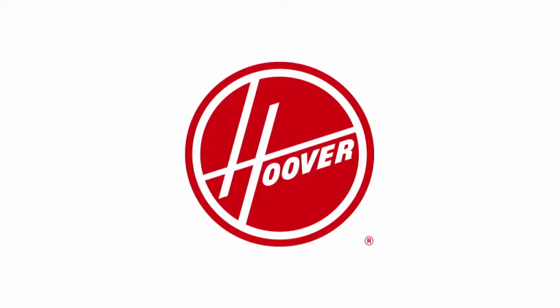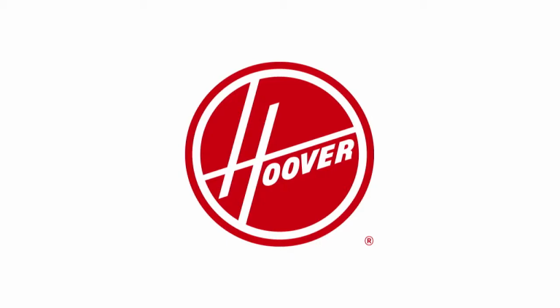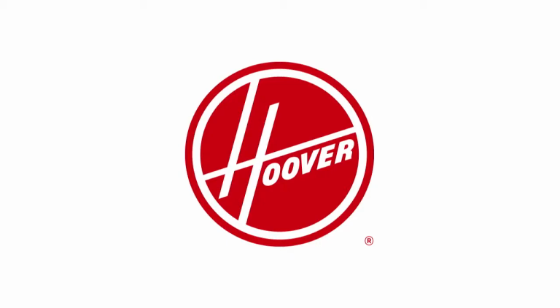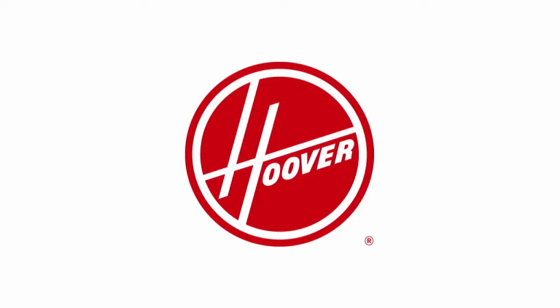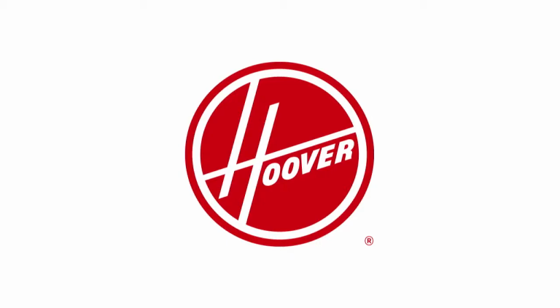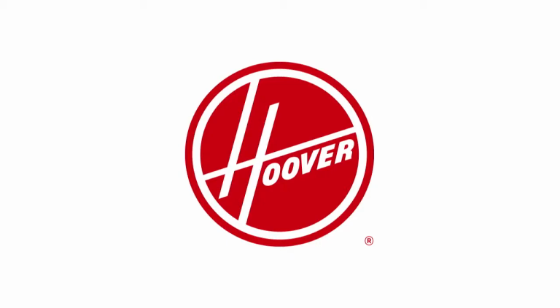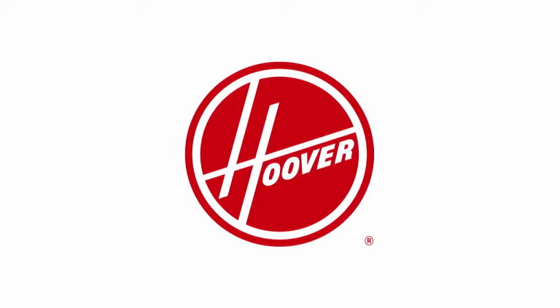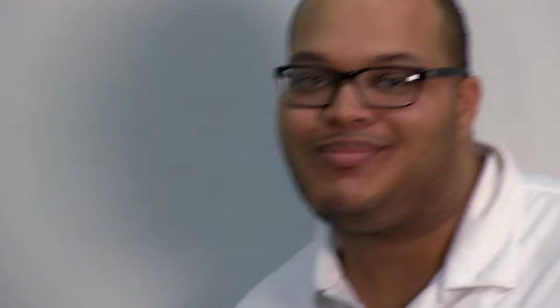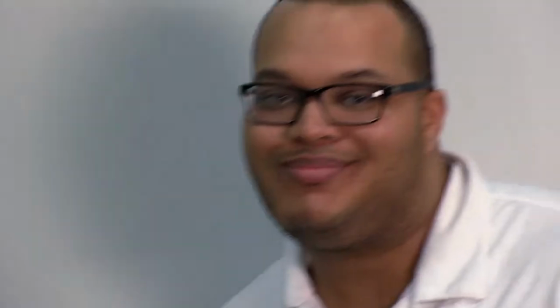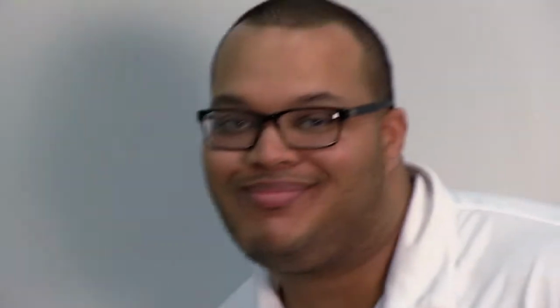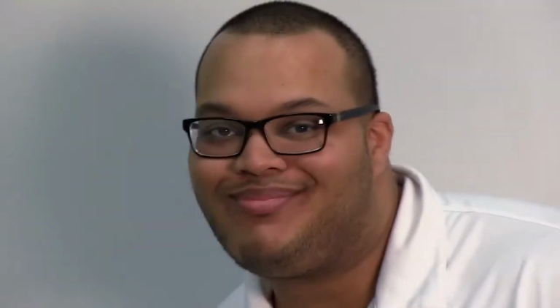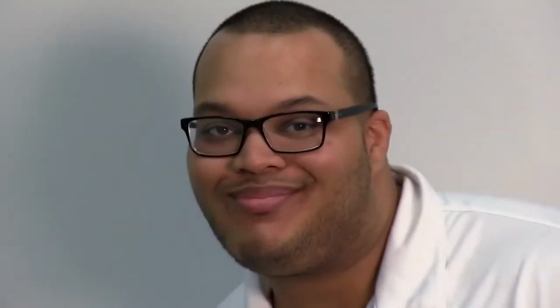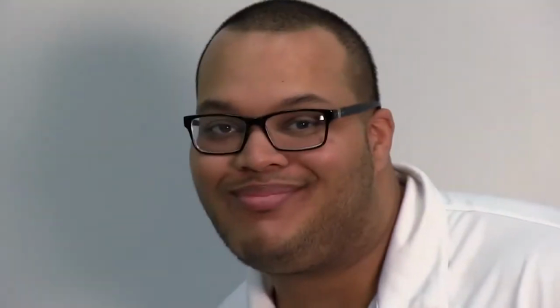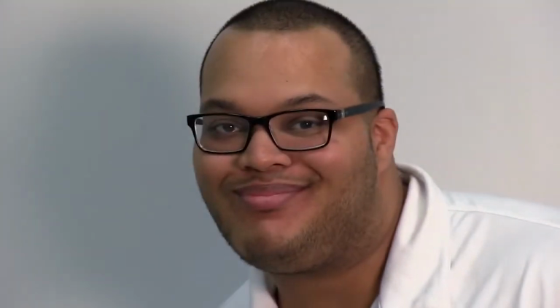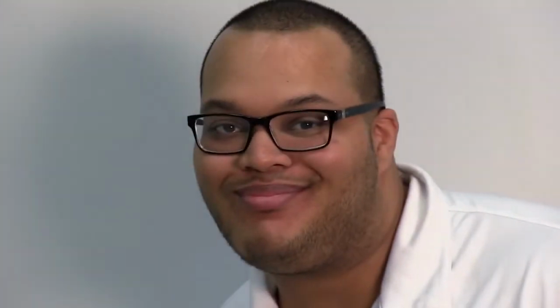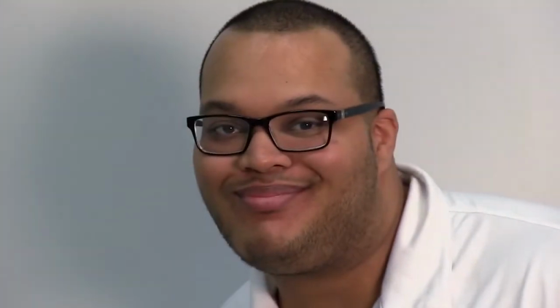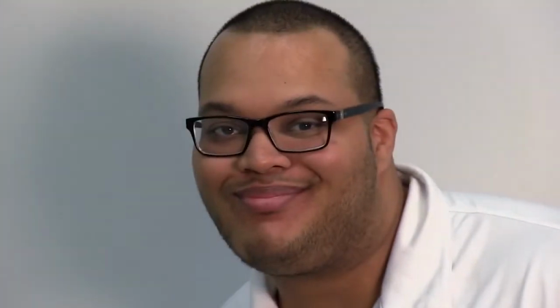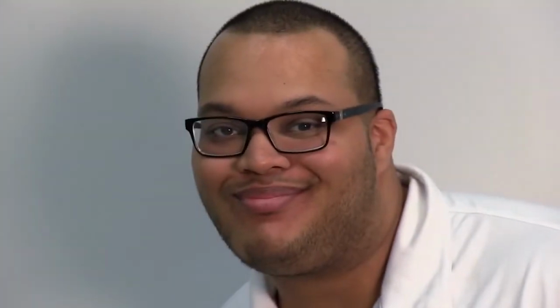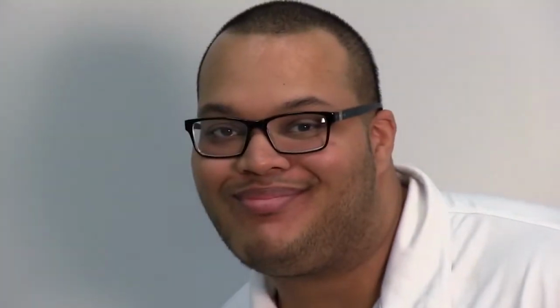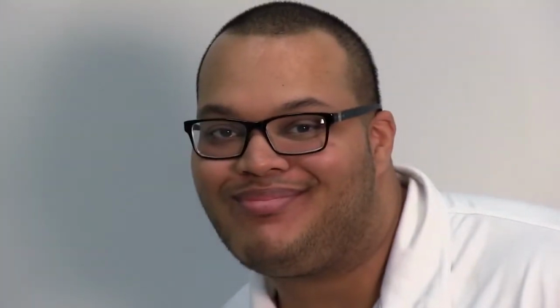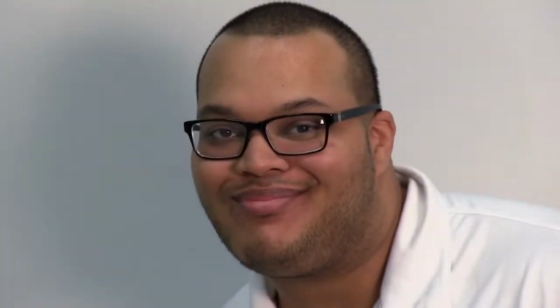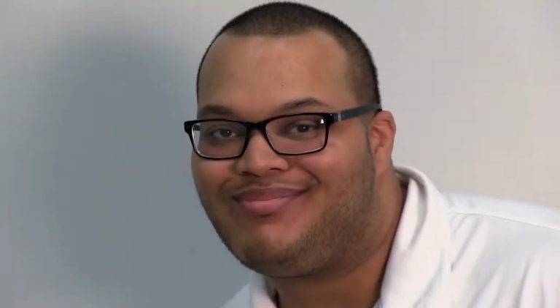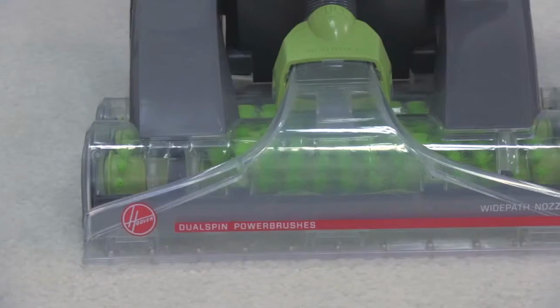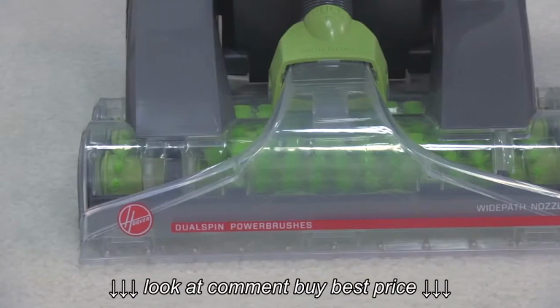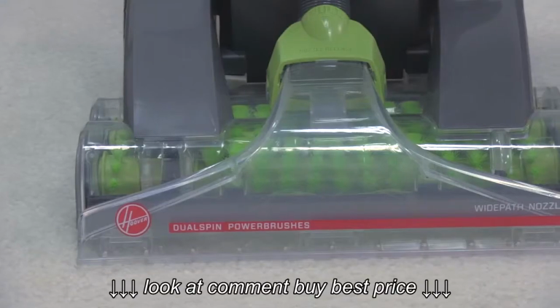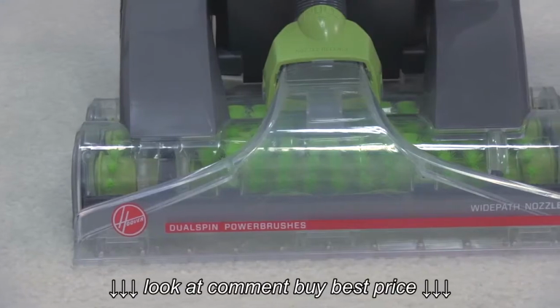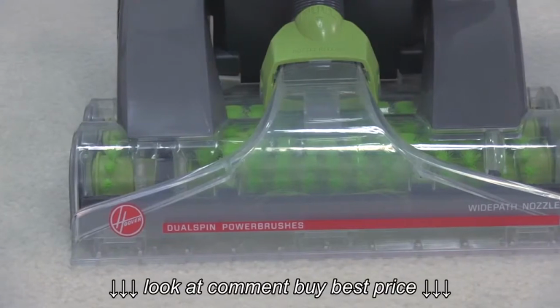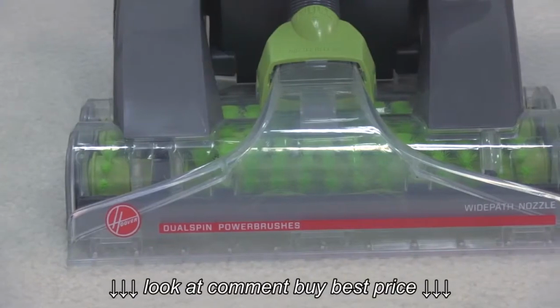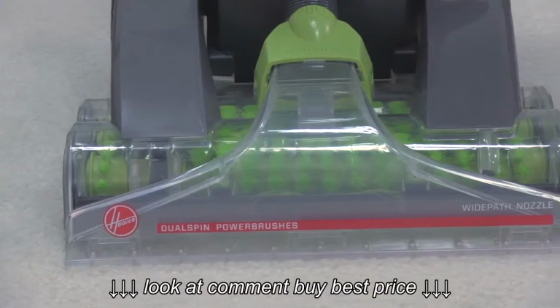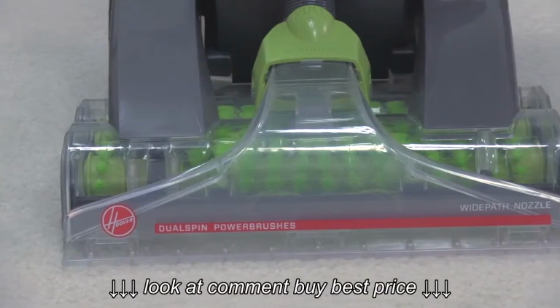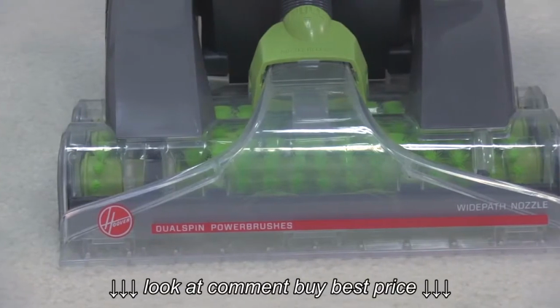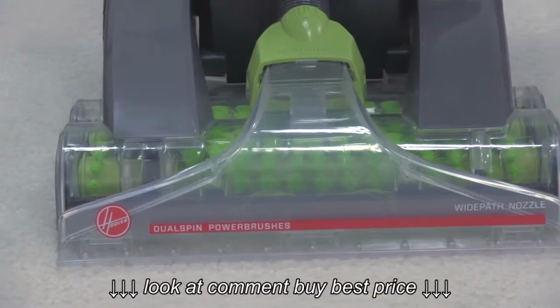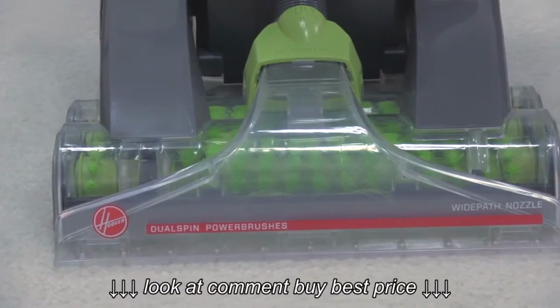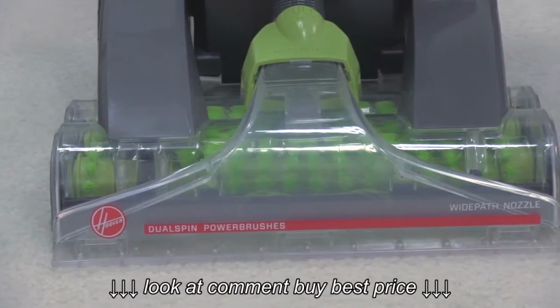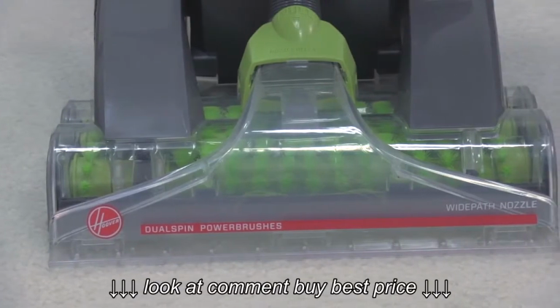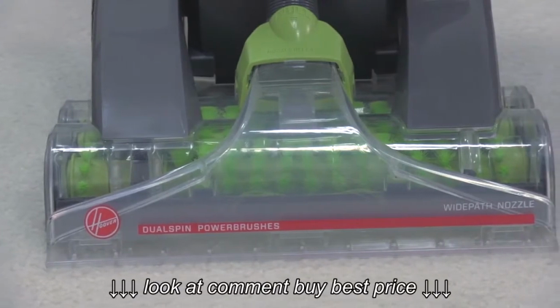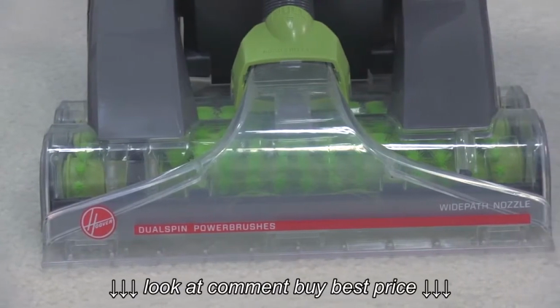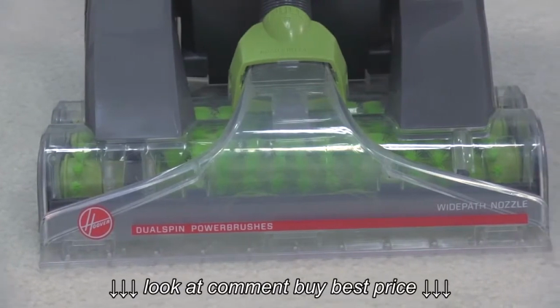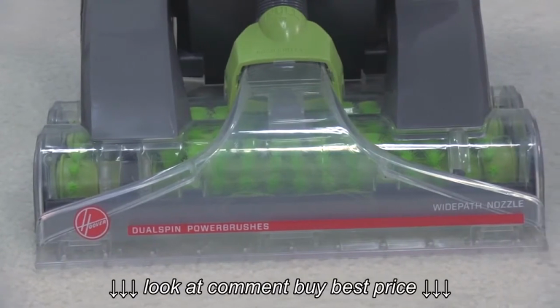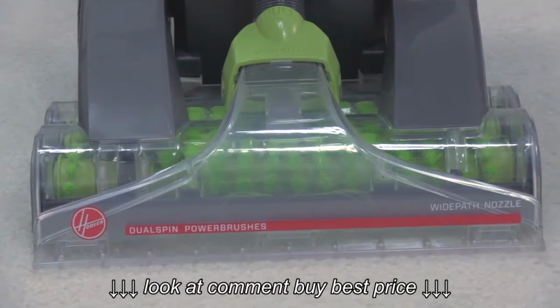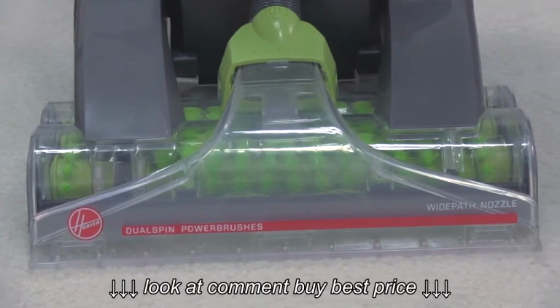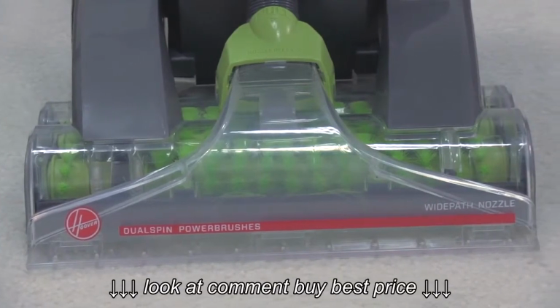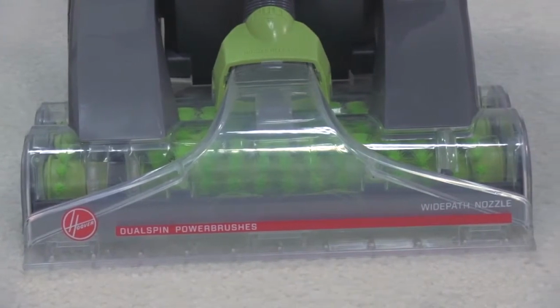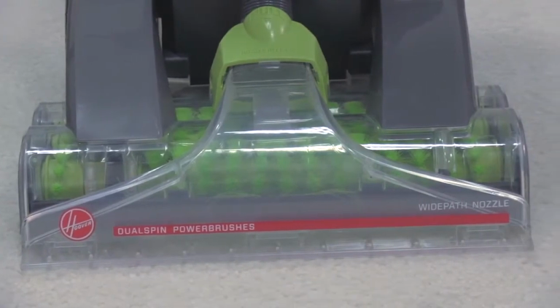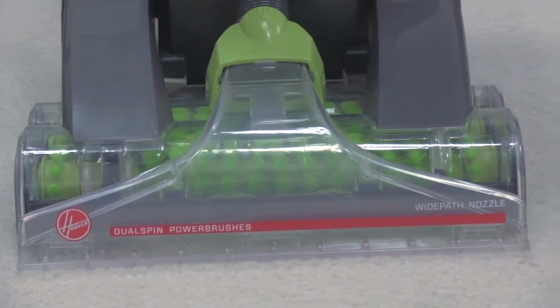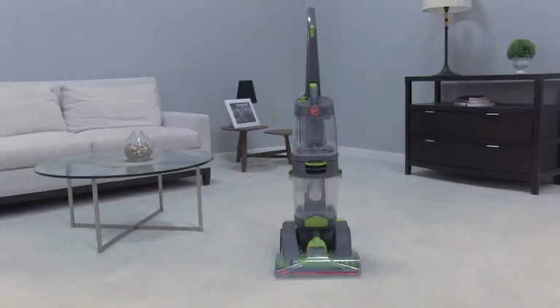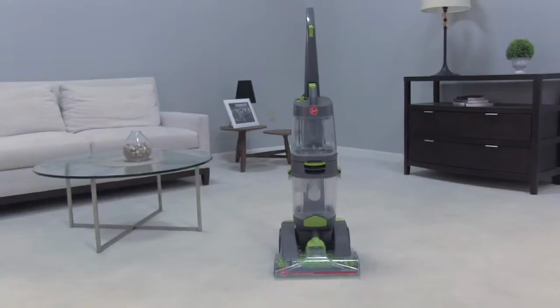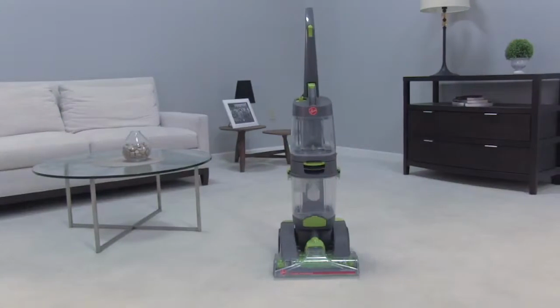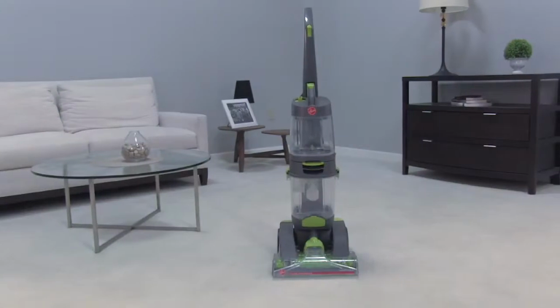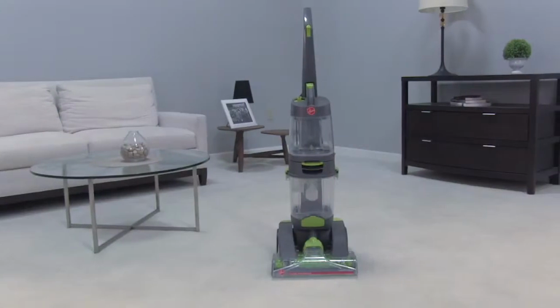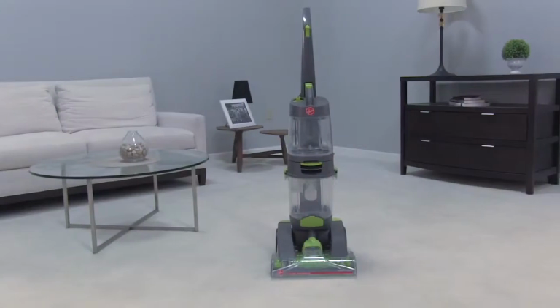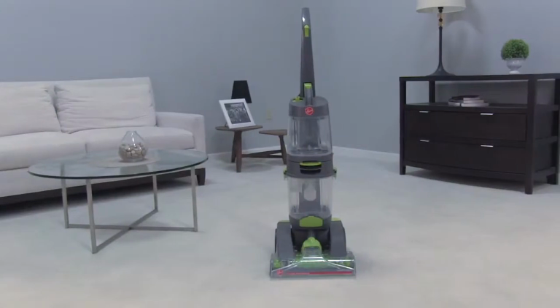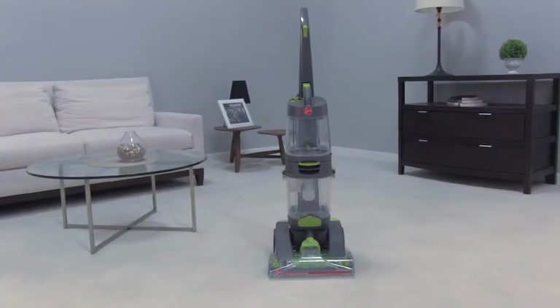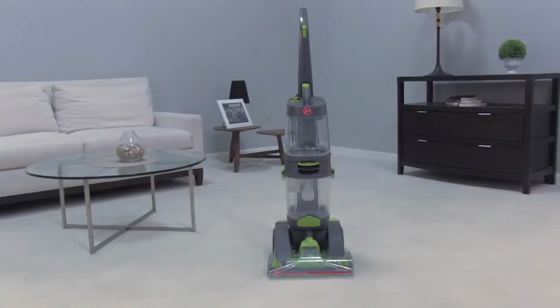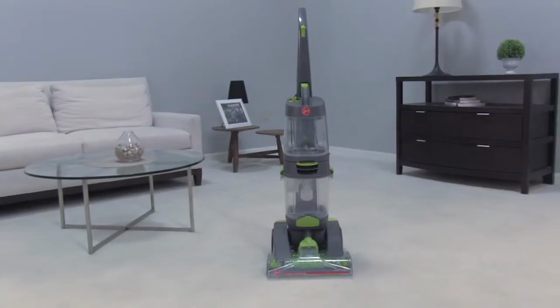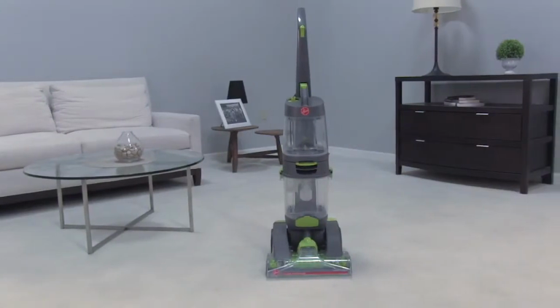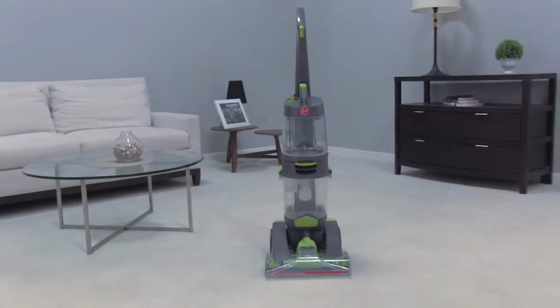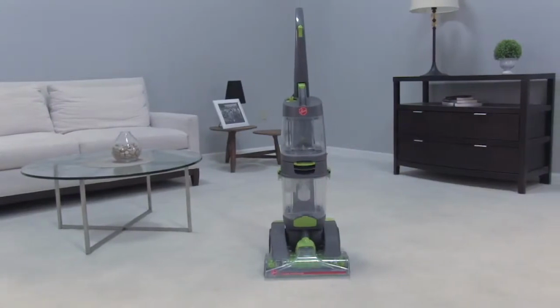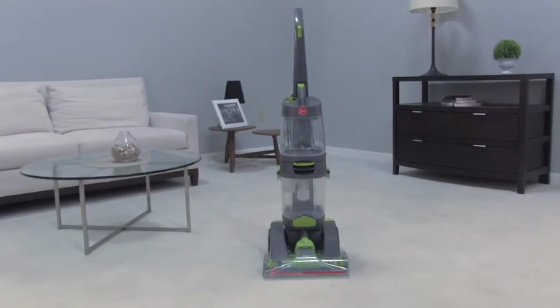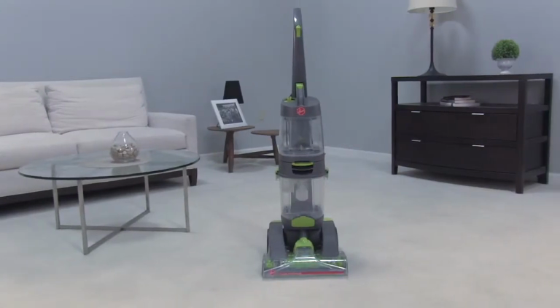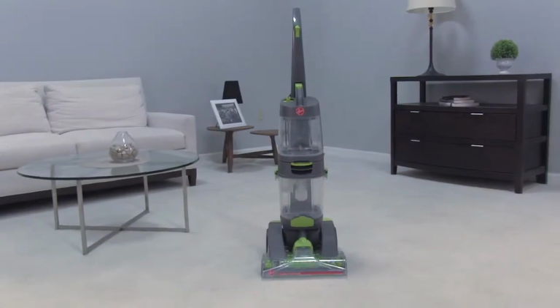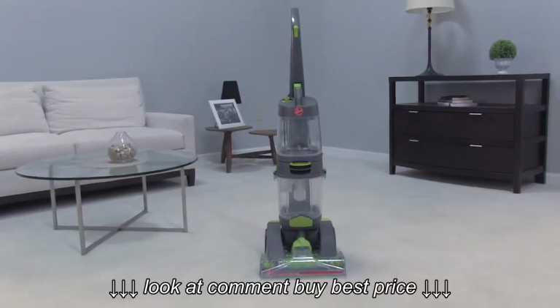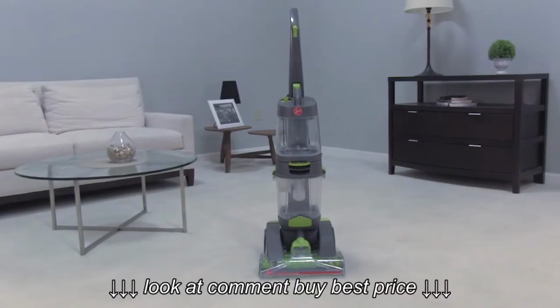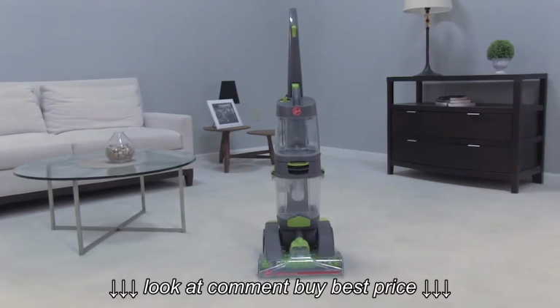Hi, I'm Ian from Hoover. If the brushes on your Dual Power Max won't spin, I have a few quick tips that should help.